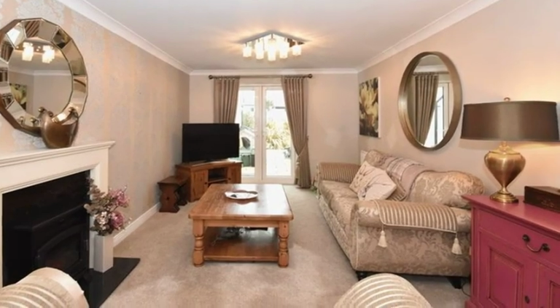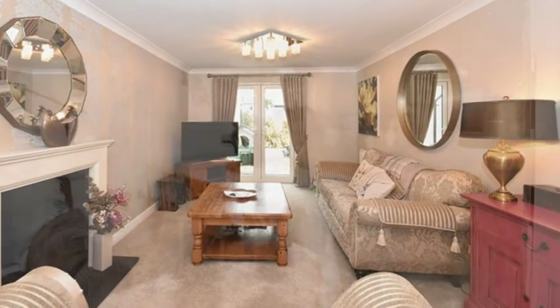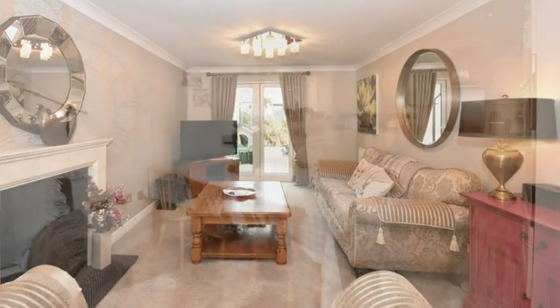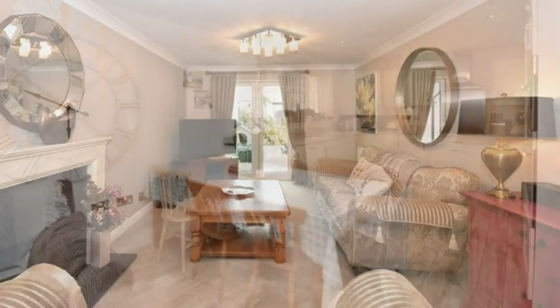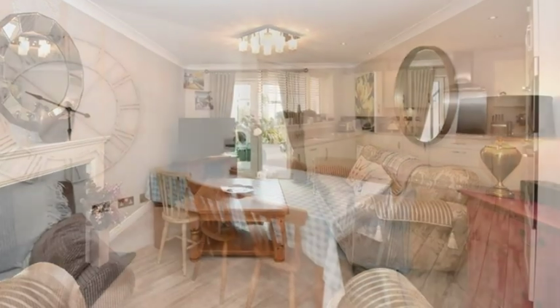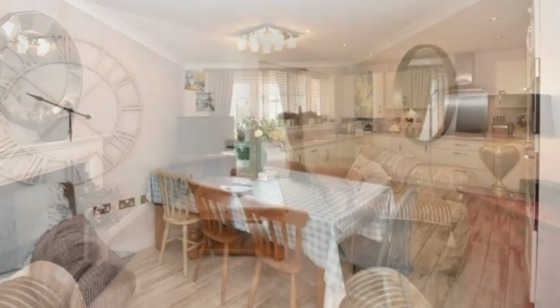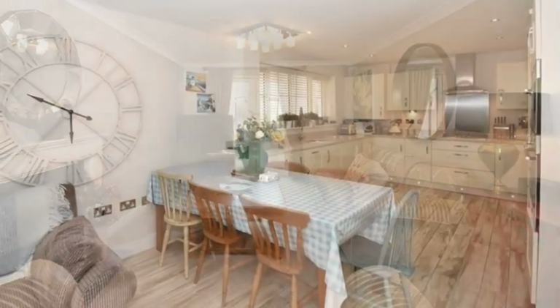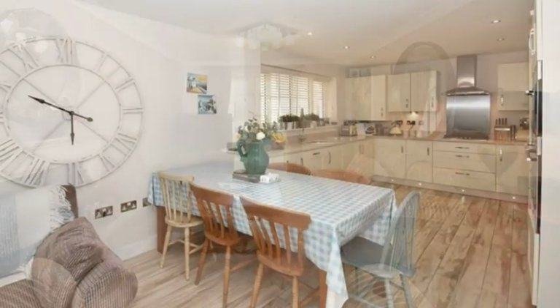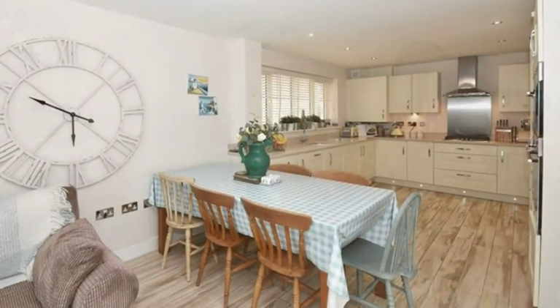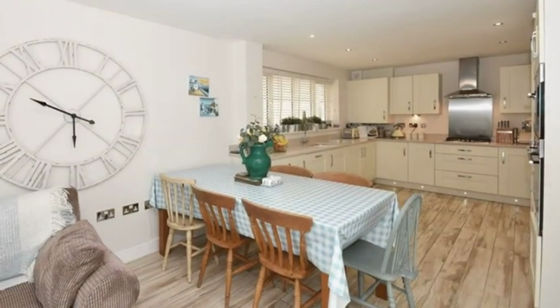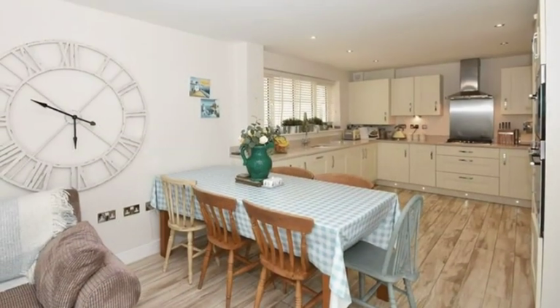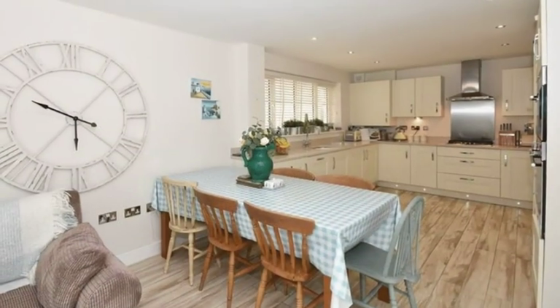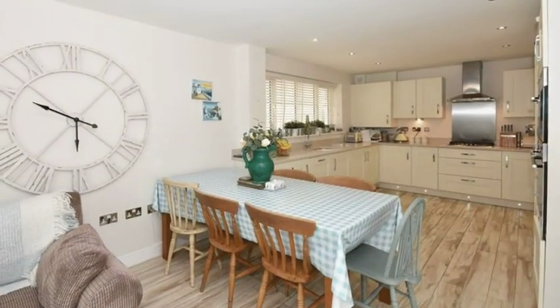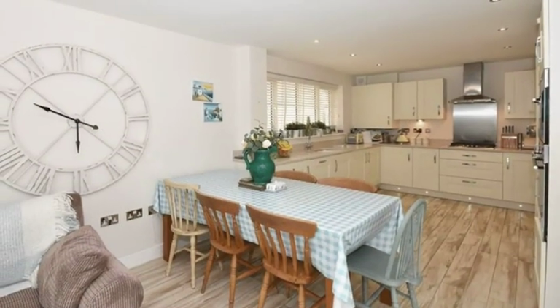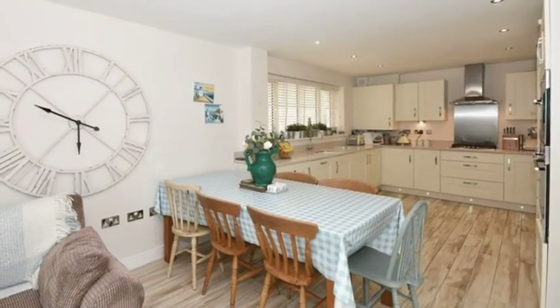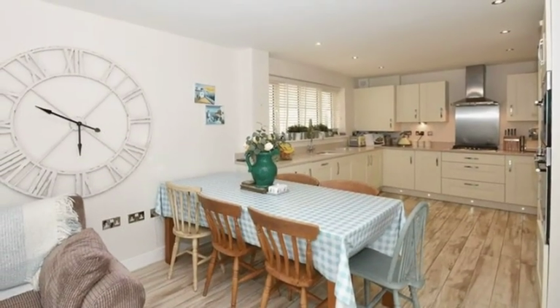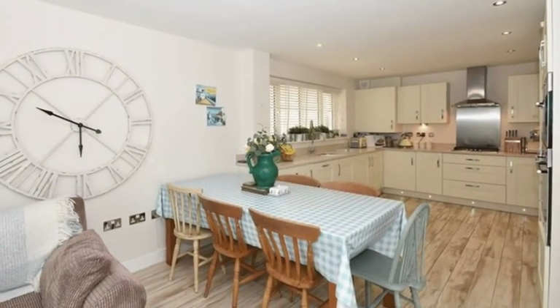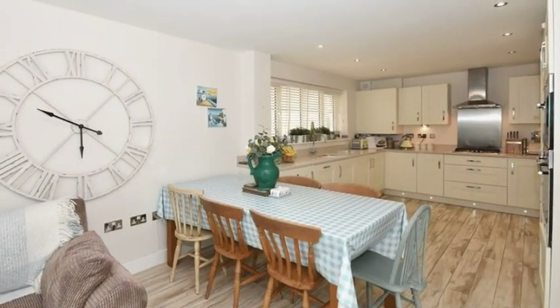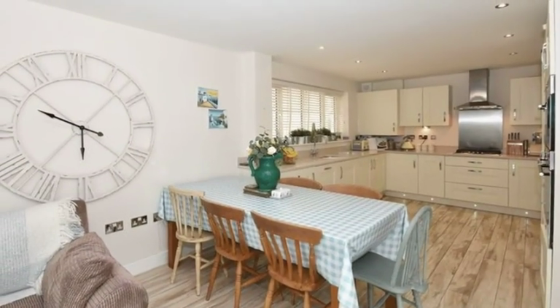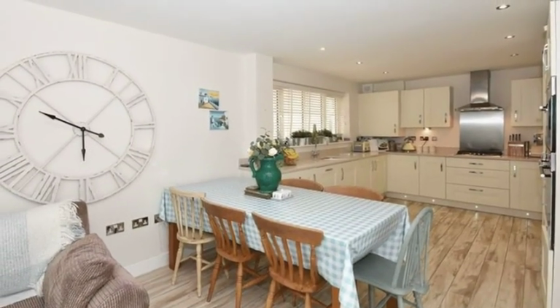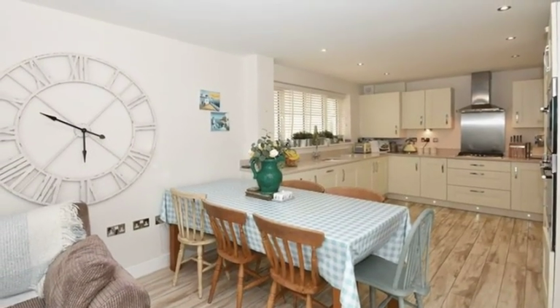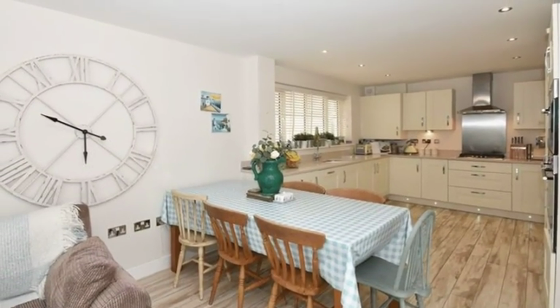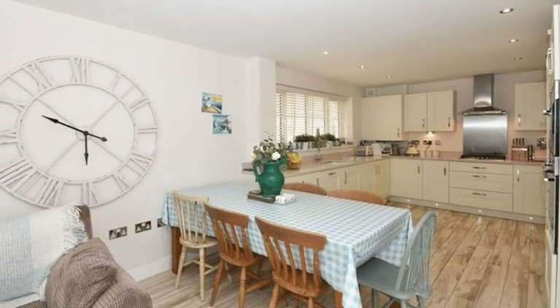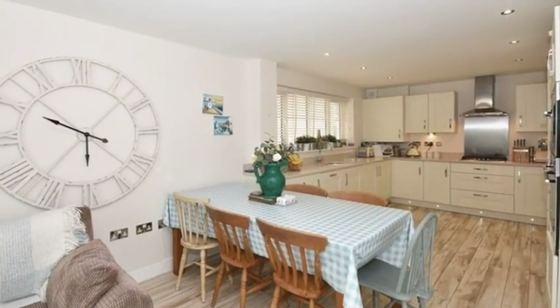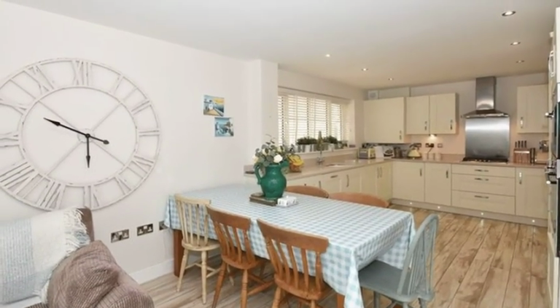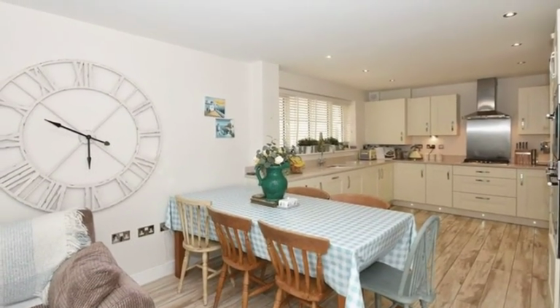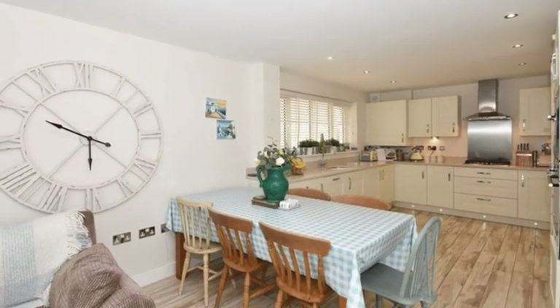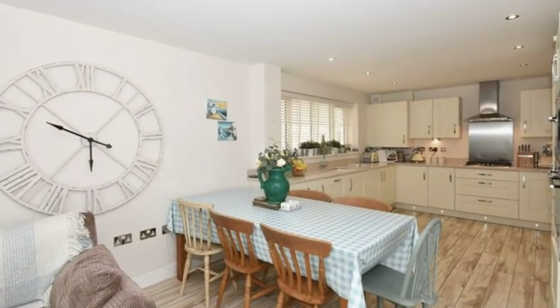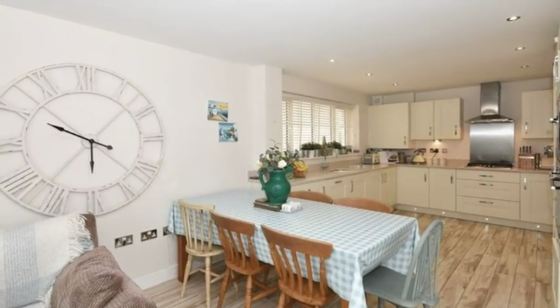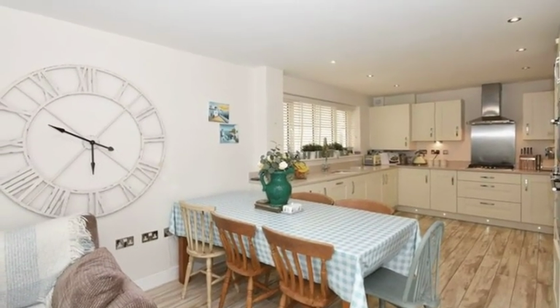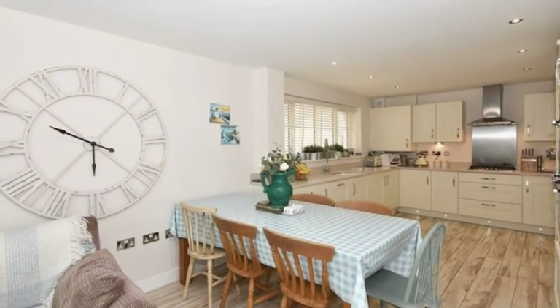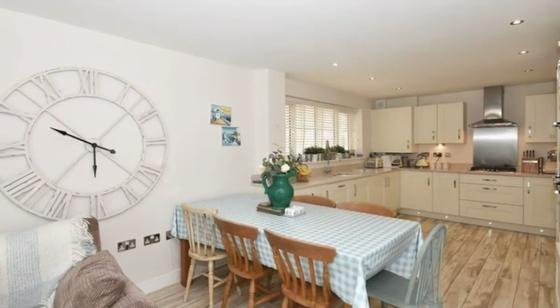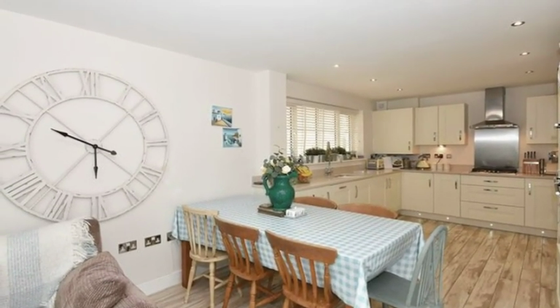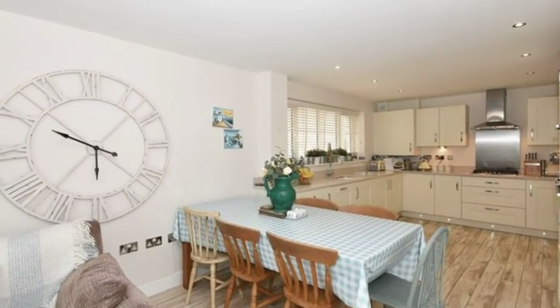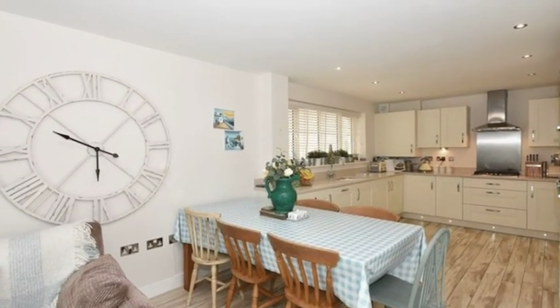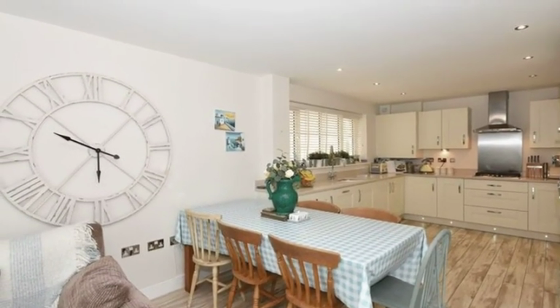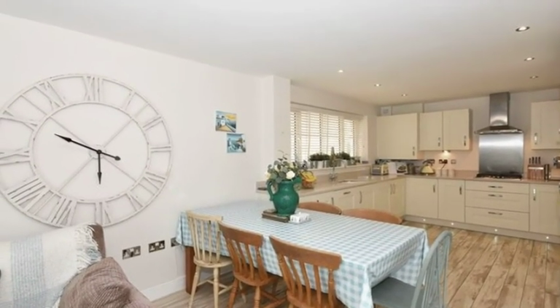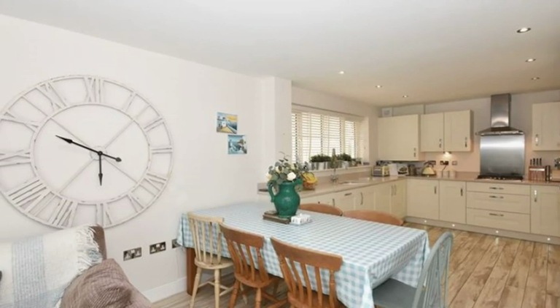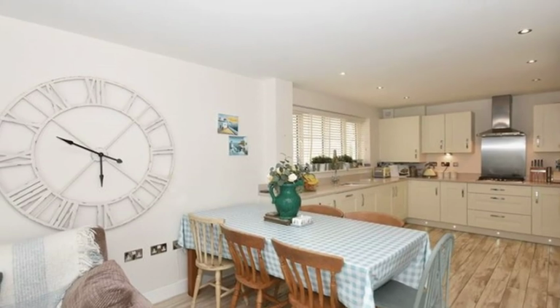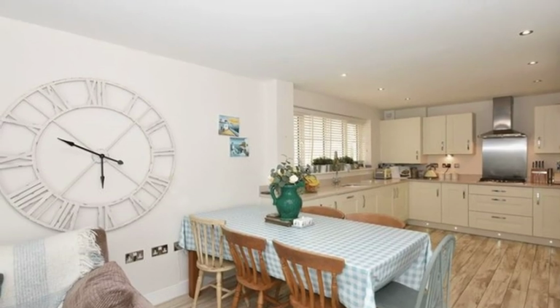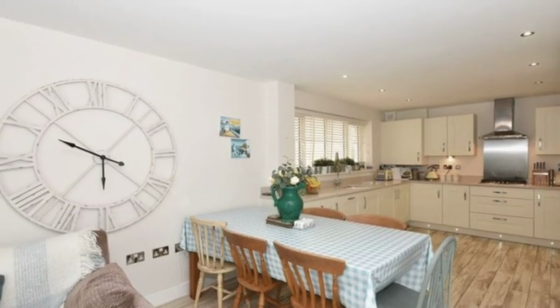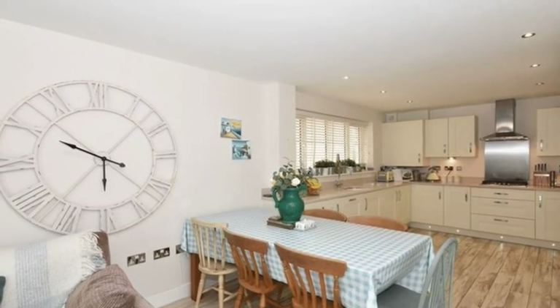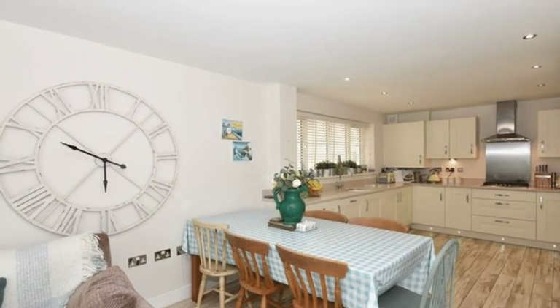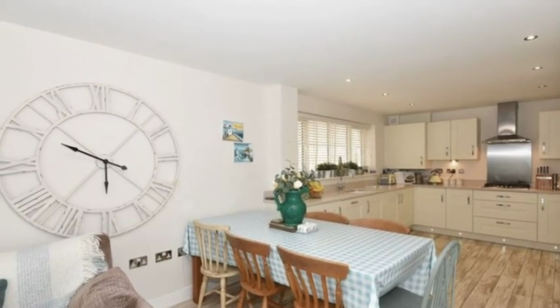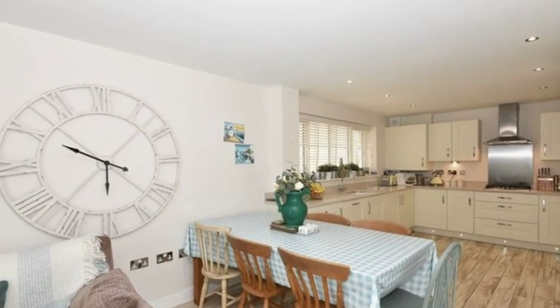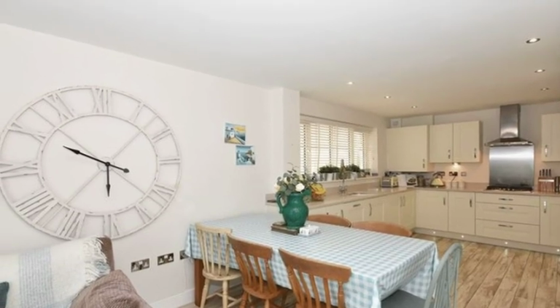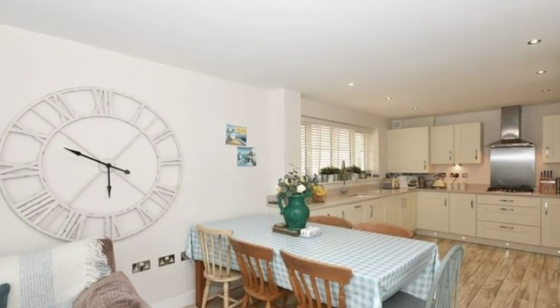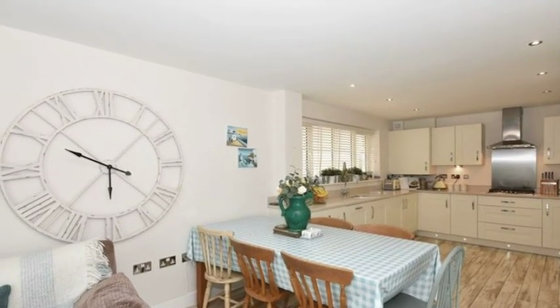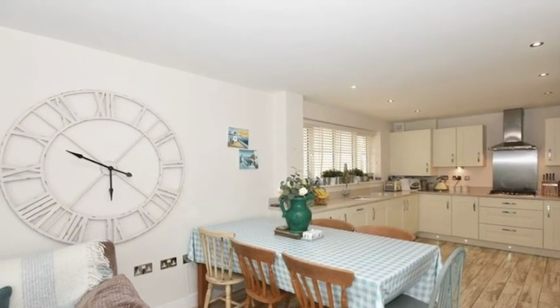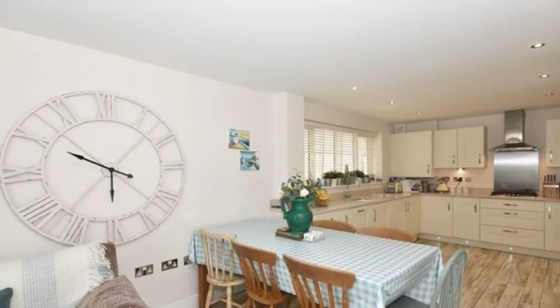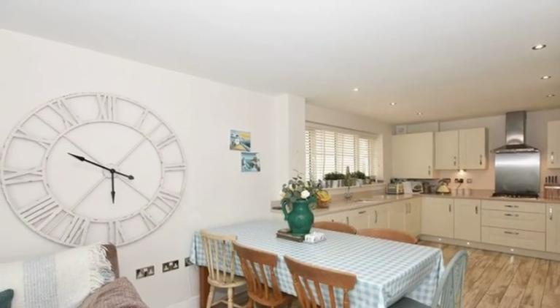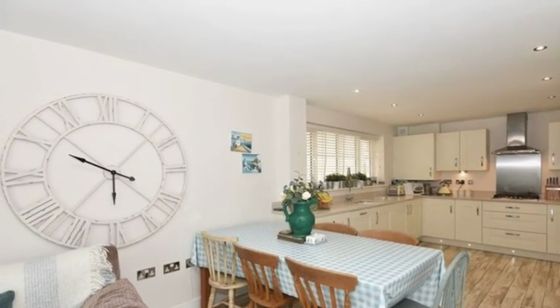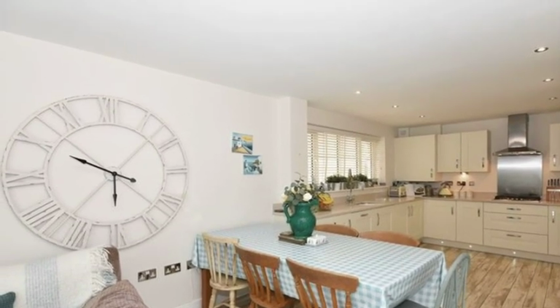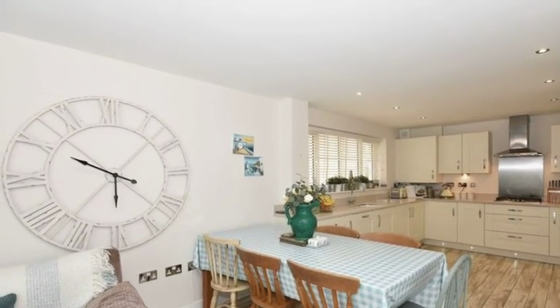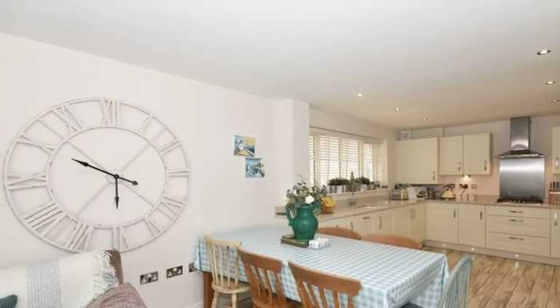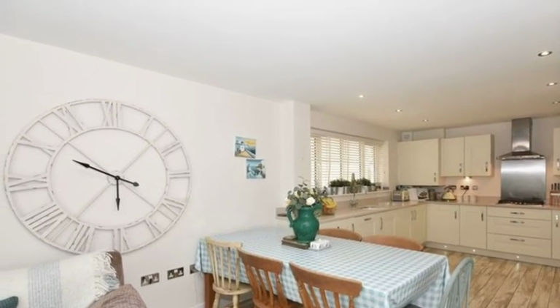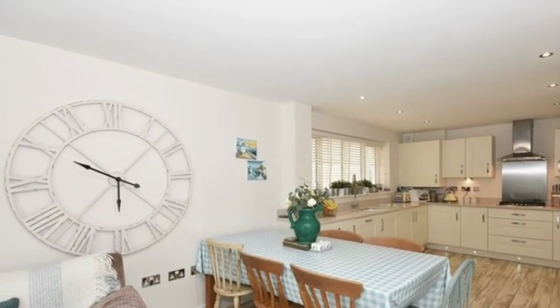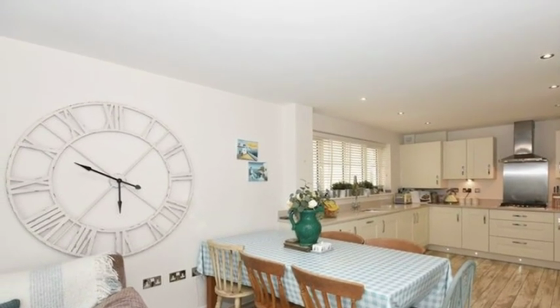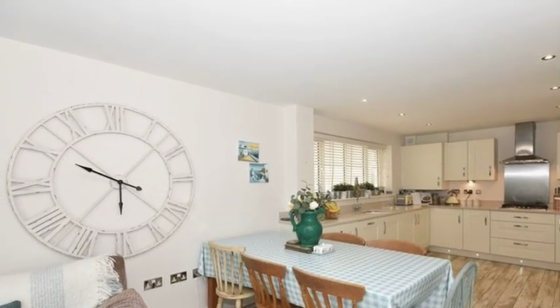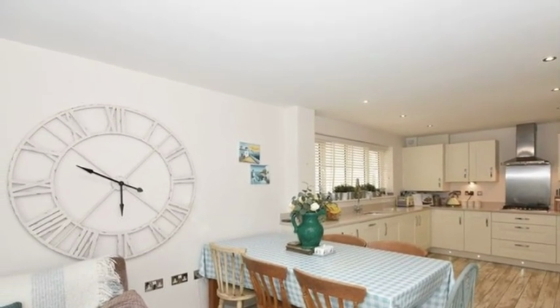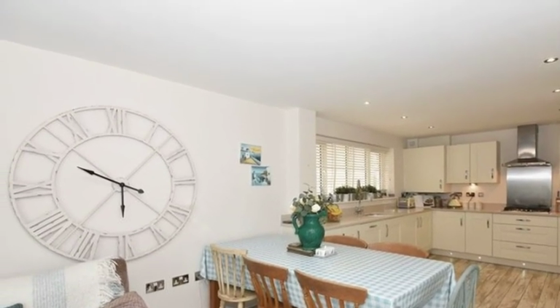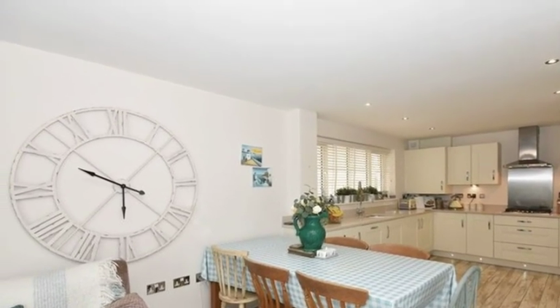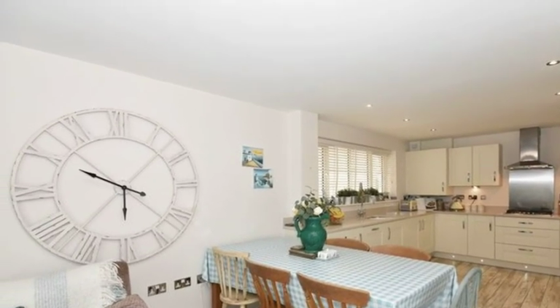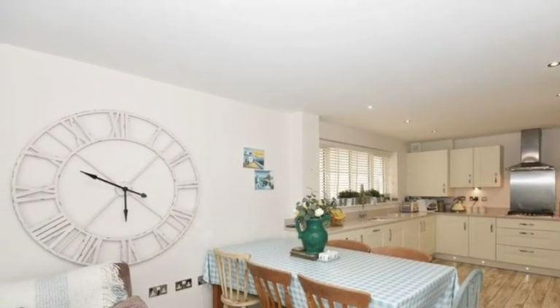Meanwhile, the kitchen family room offers an extensive range of fitted units with granite worktops and integrated appliances.